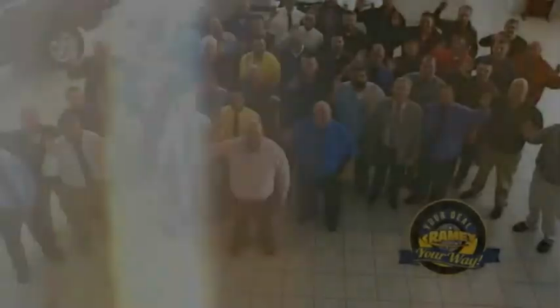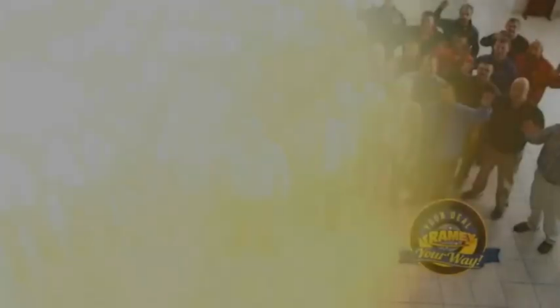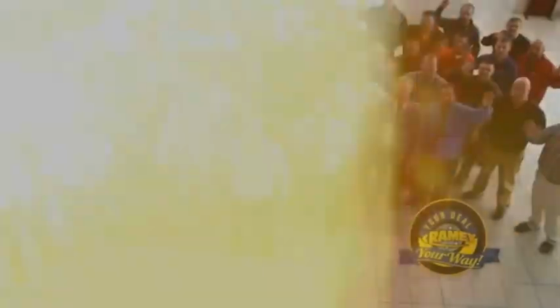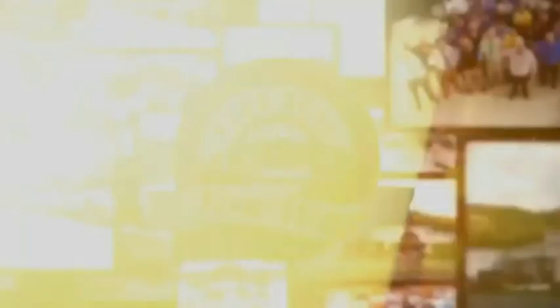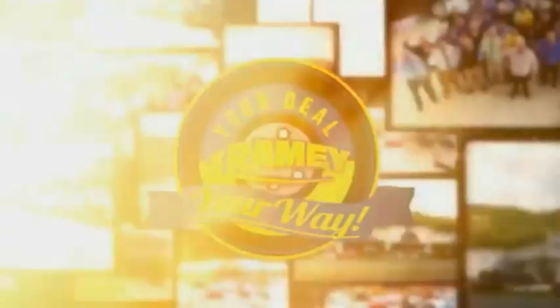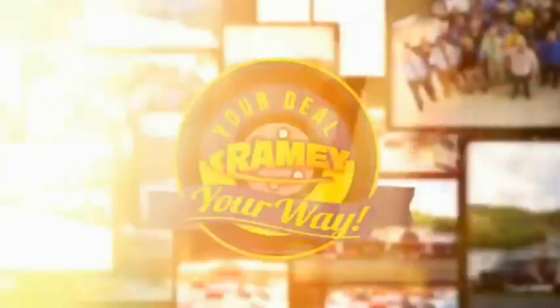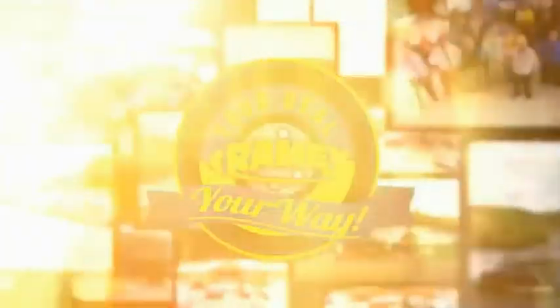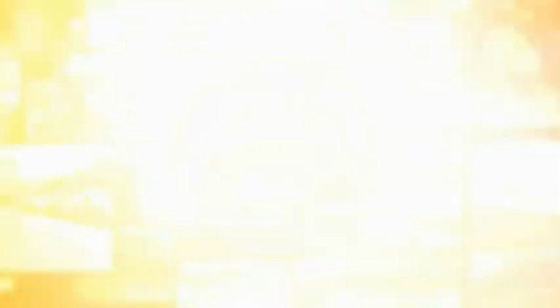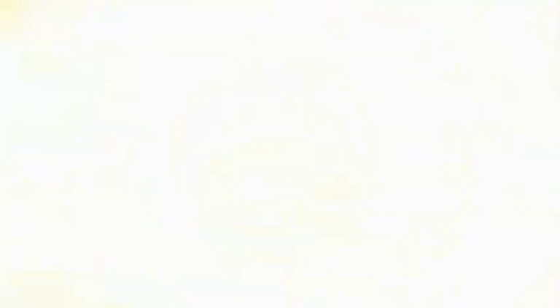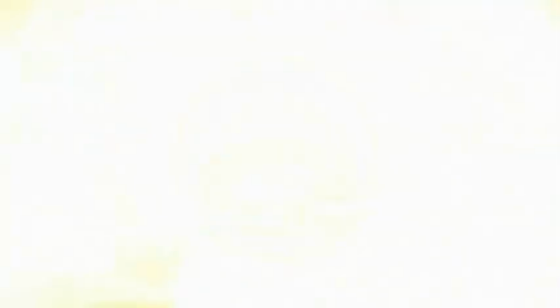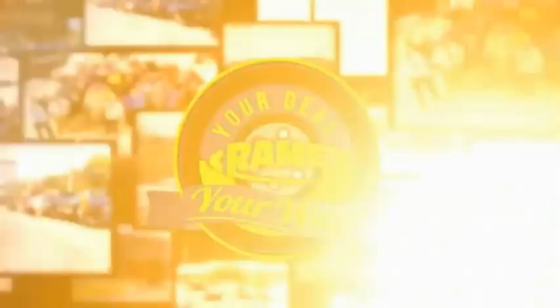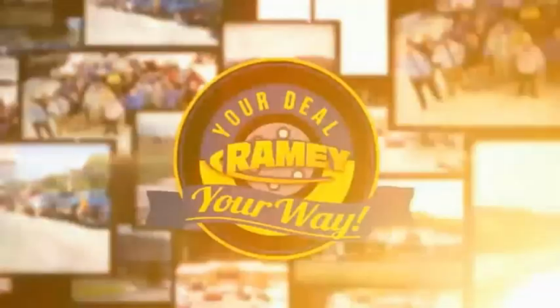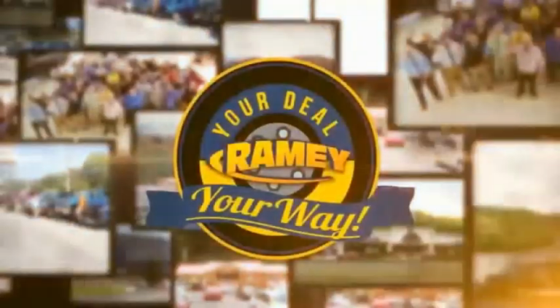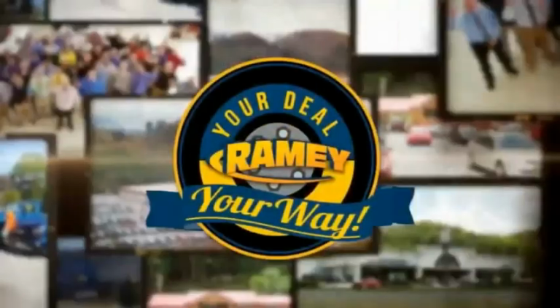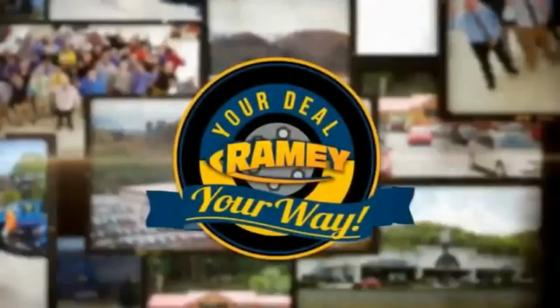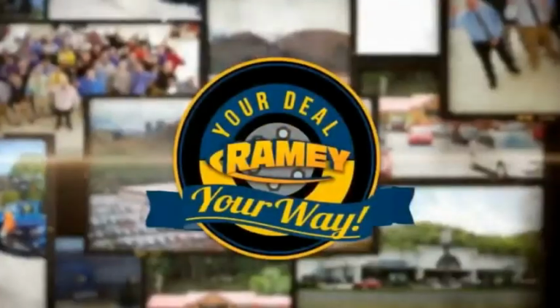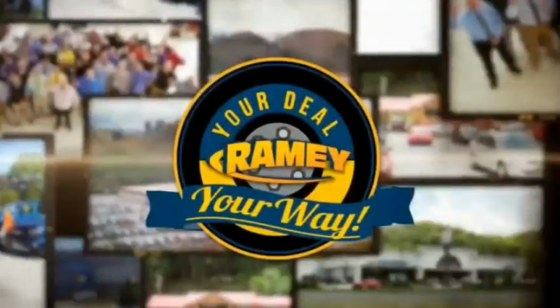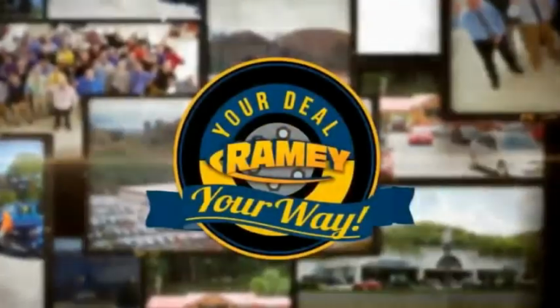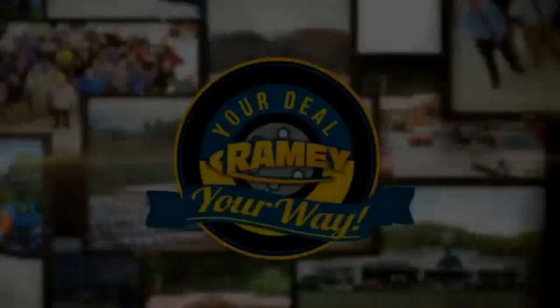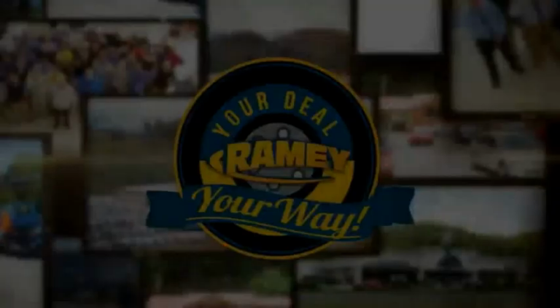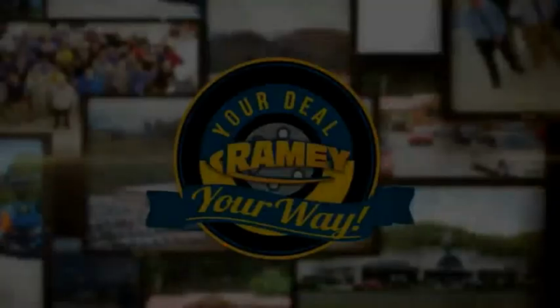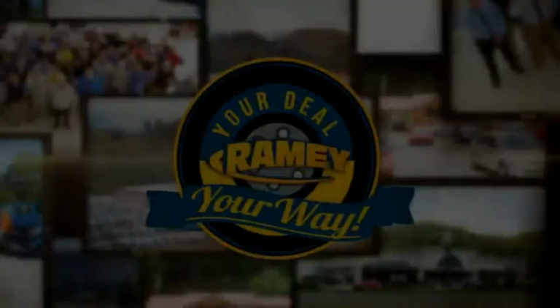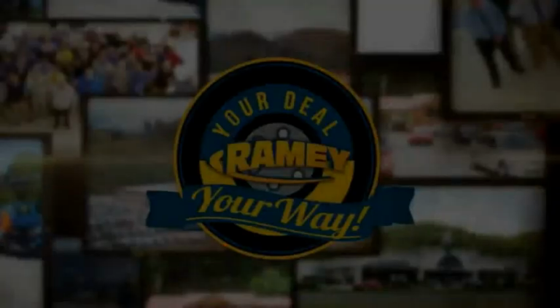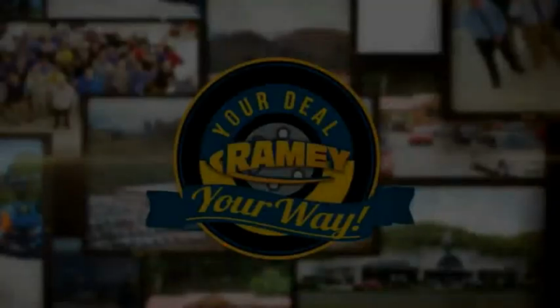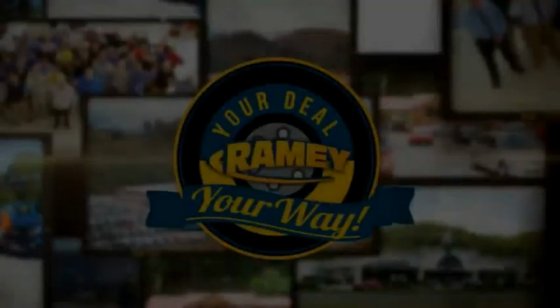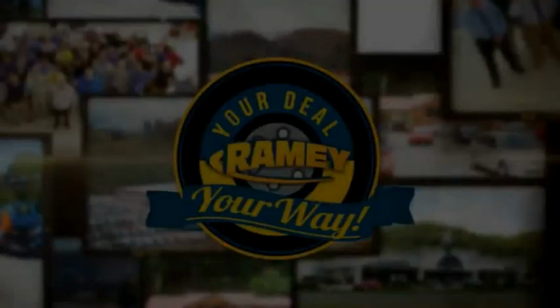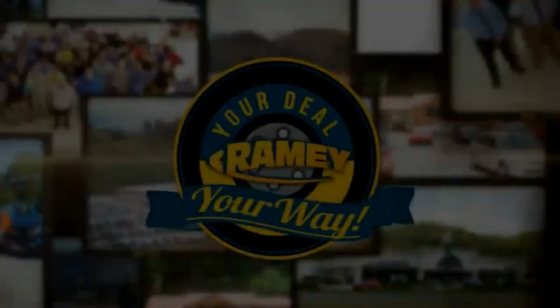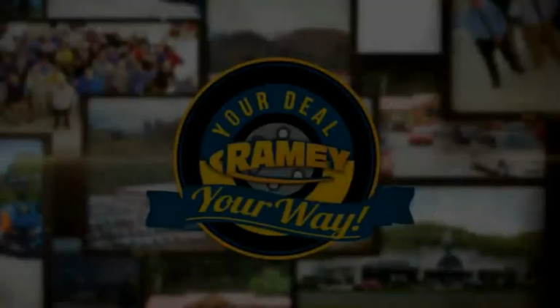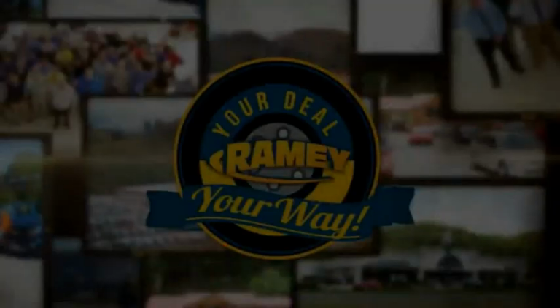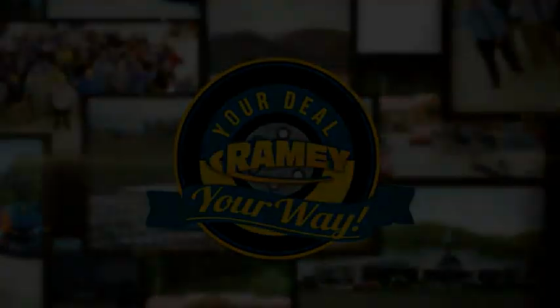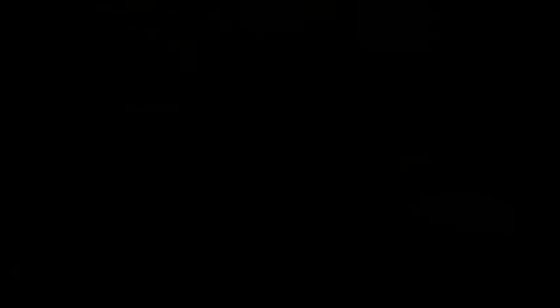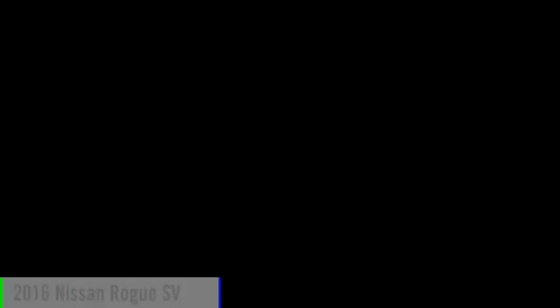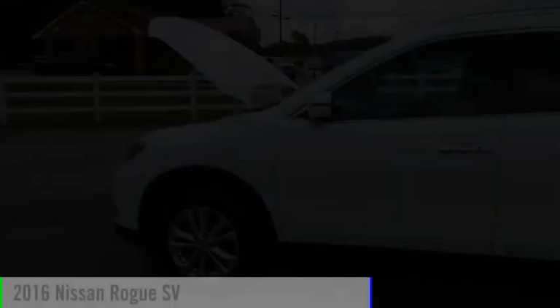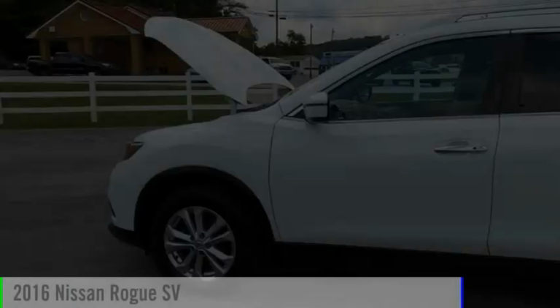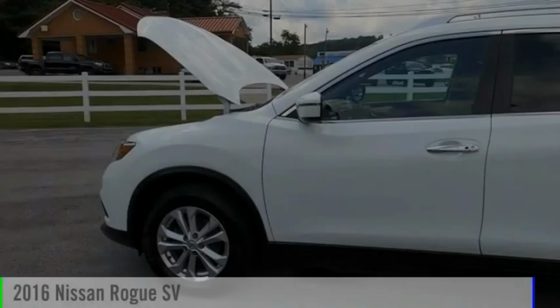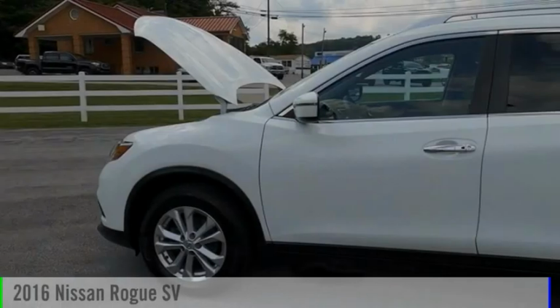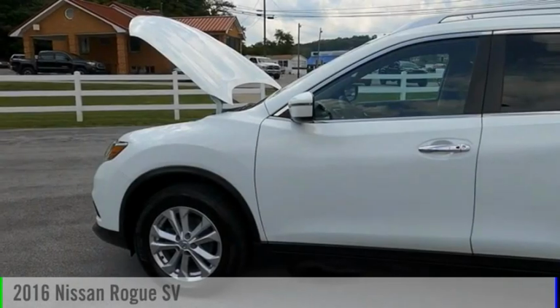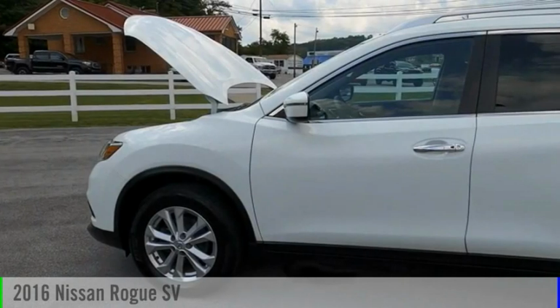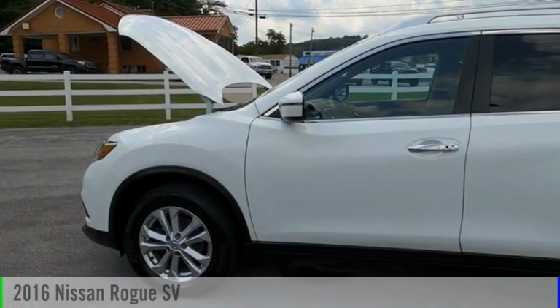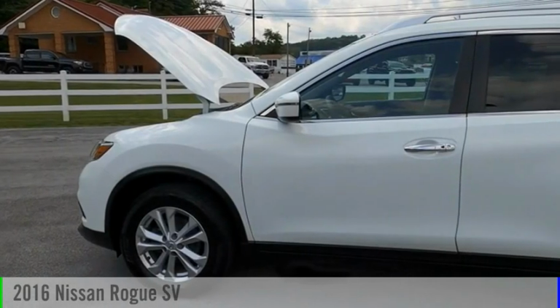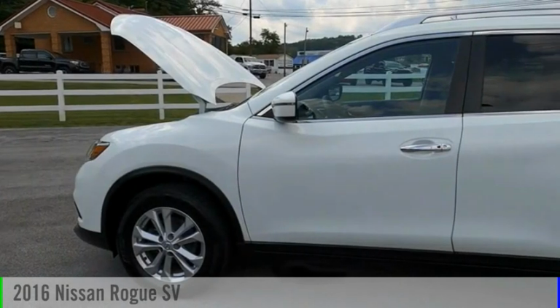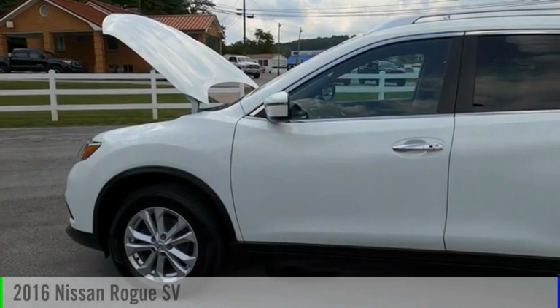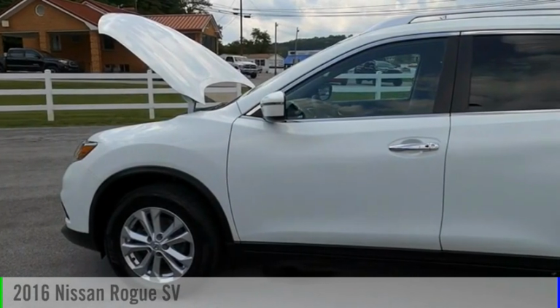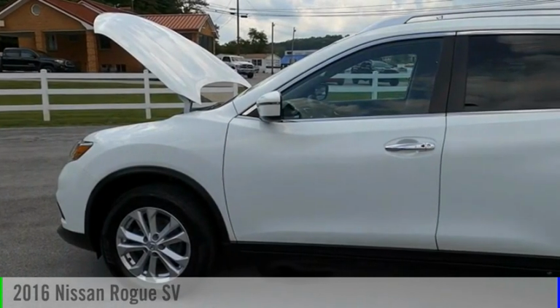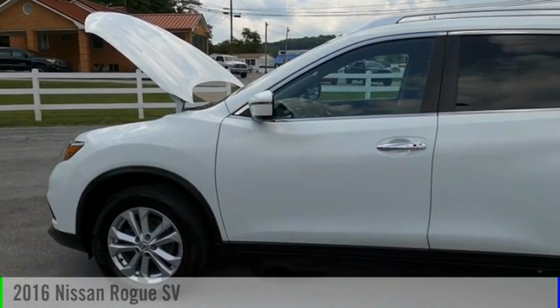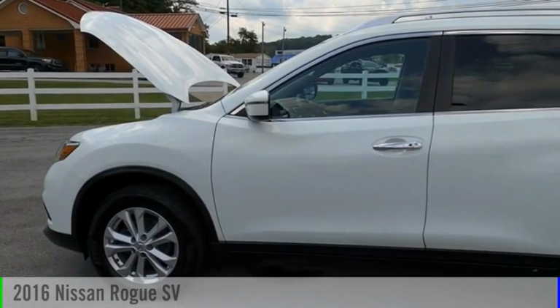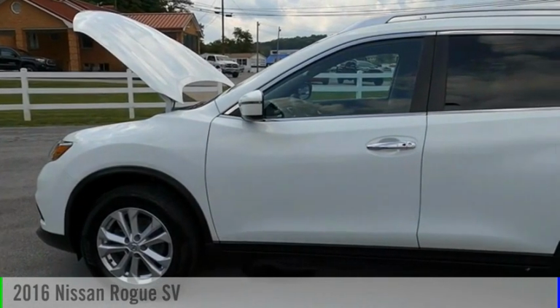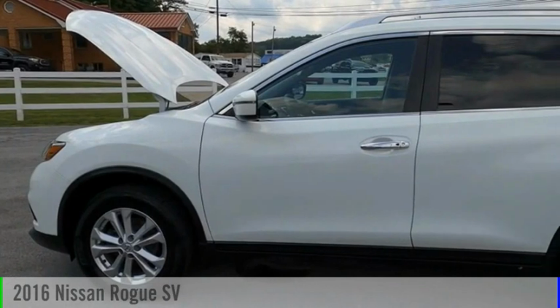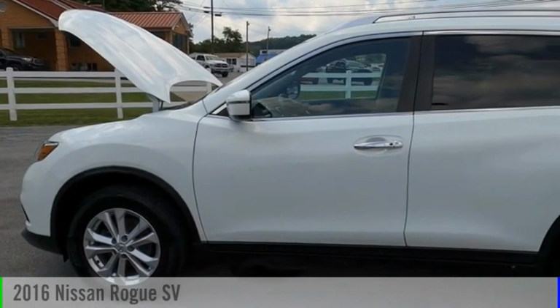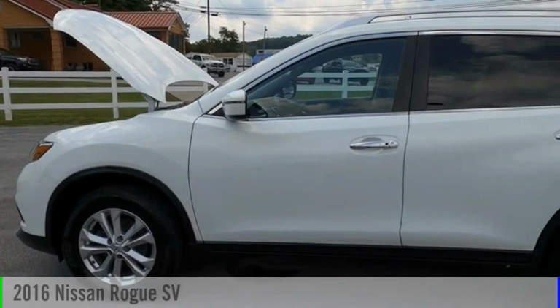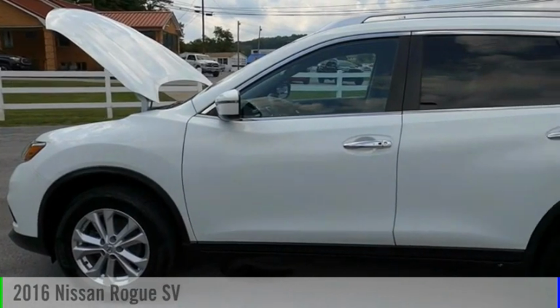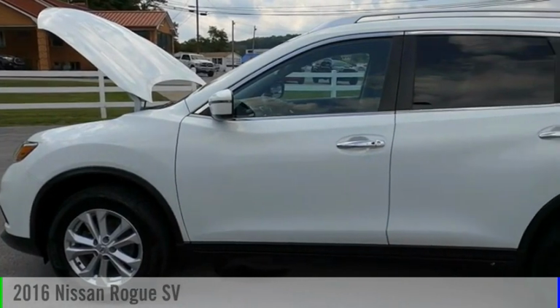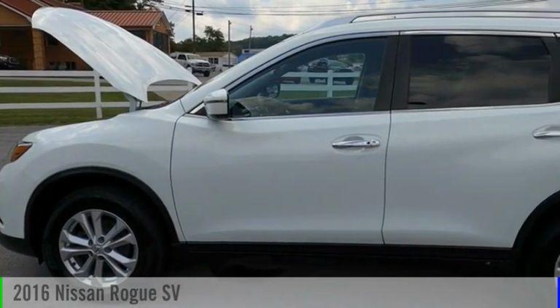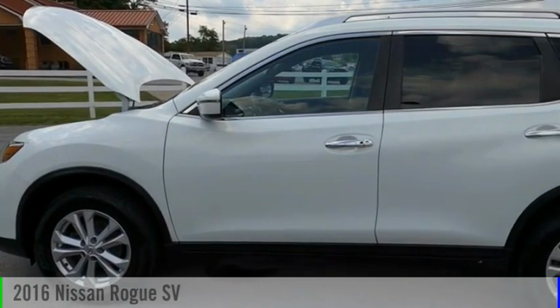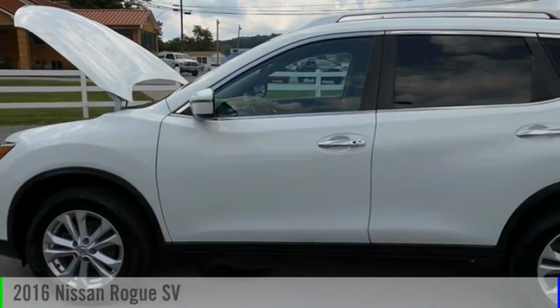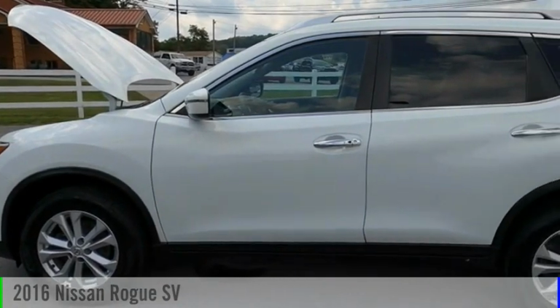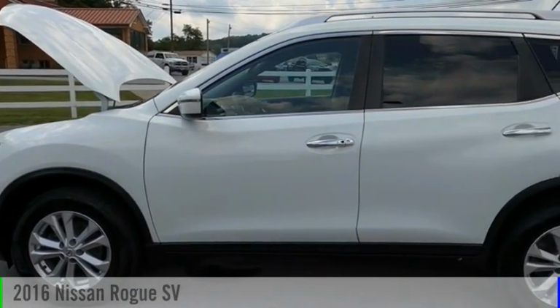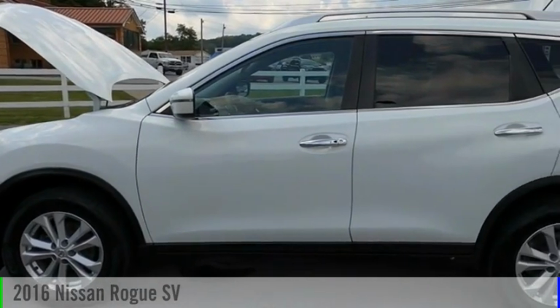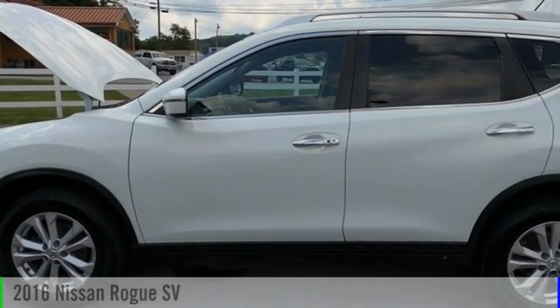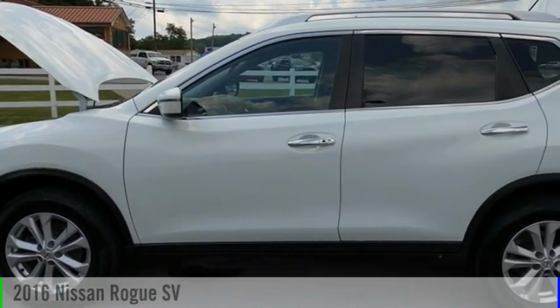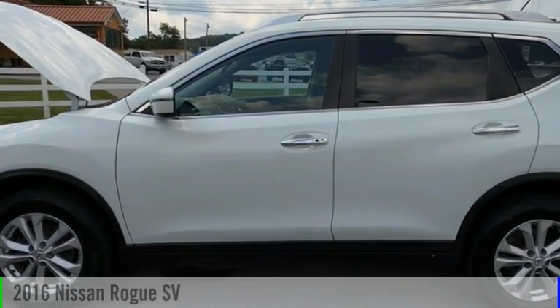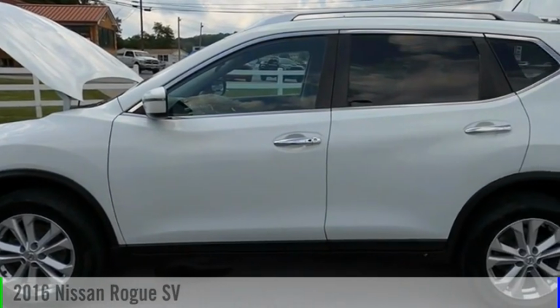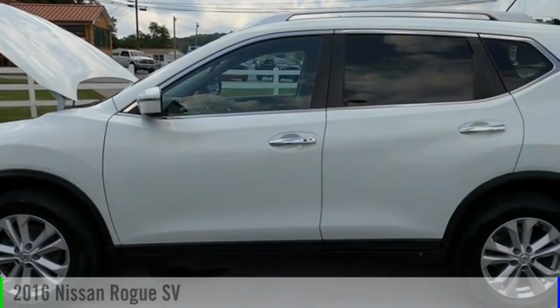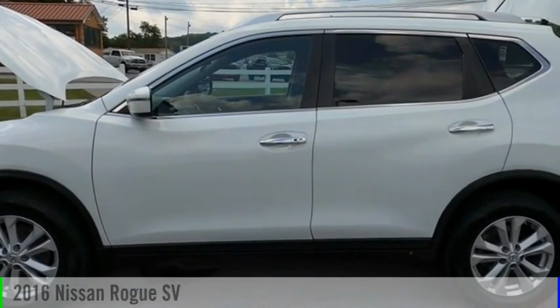Amy, it's your deal, your way. Take a ride in the 2016 Rogue.